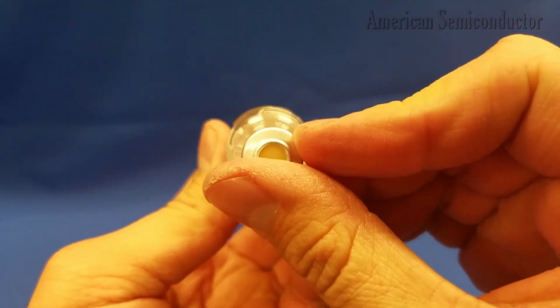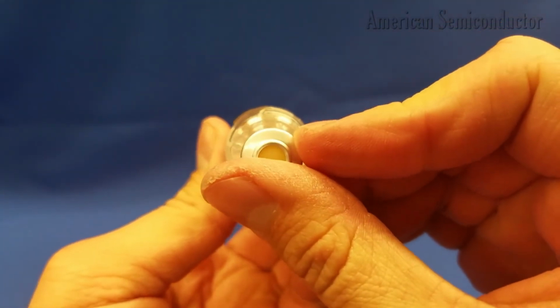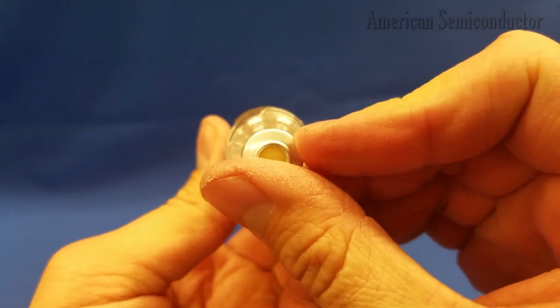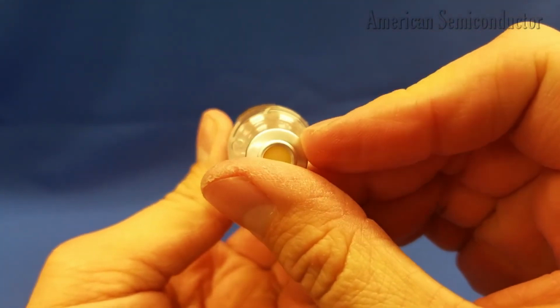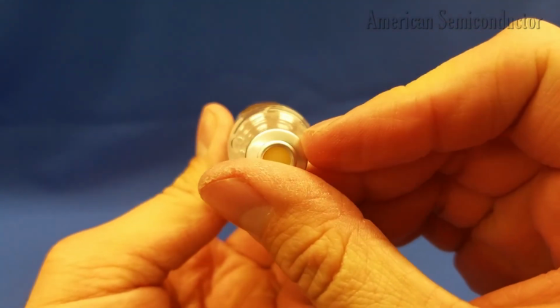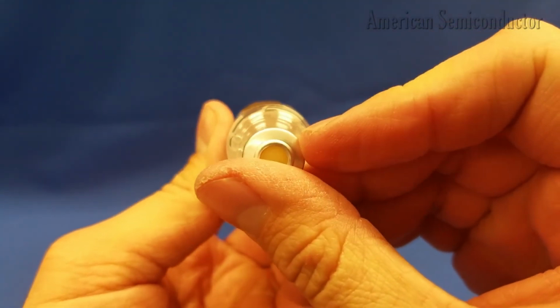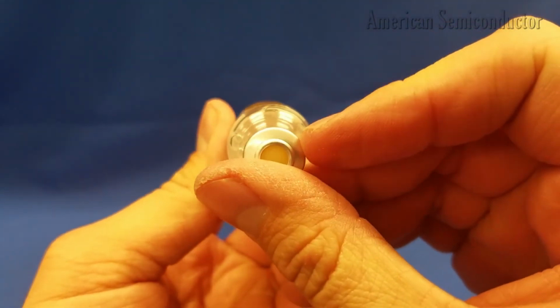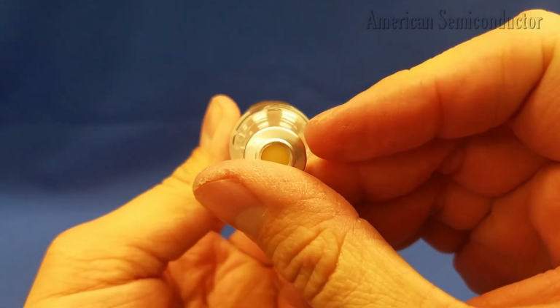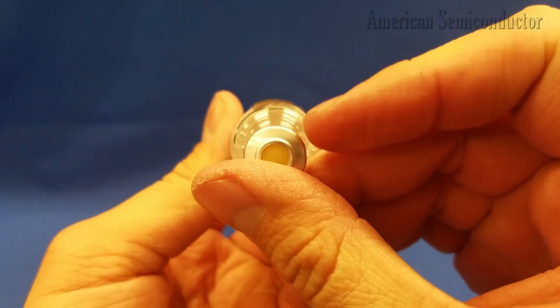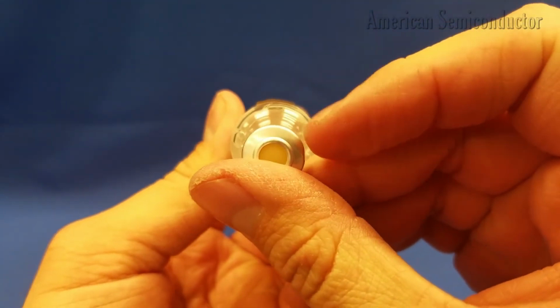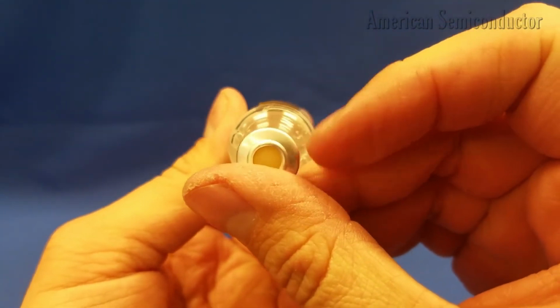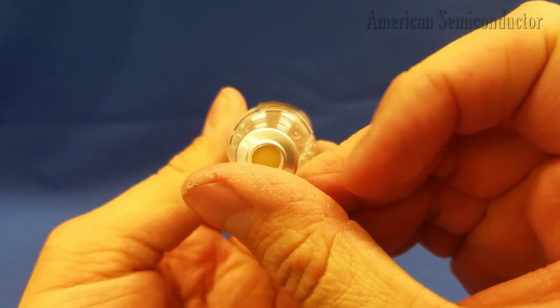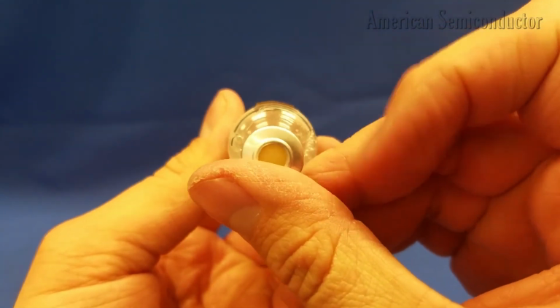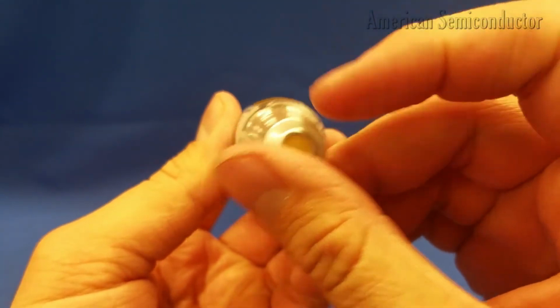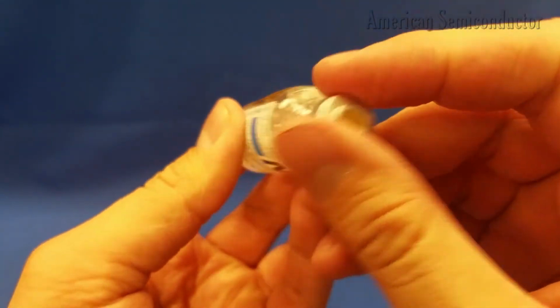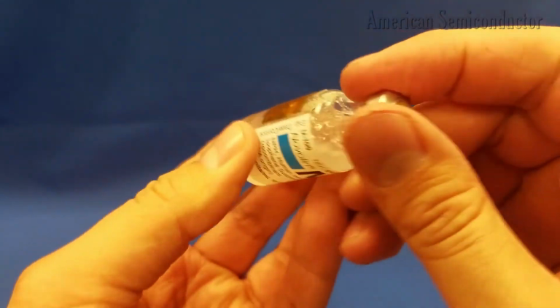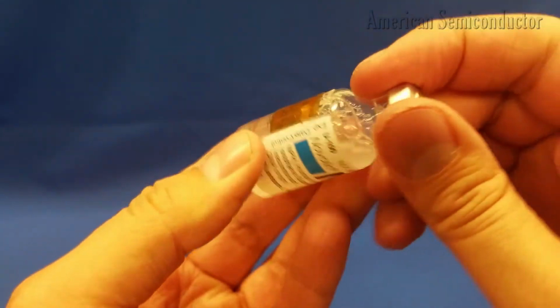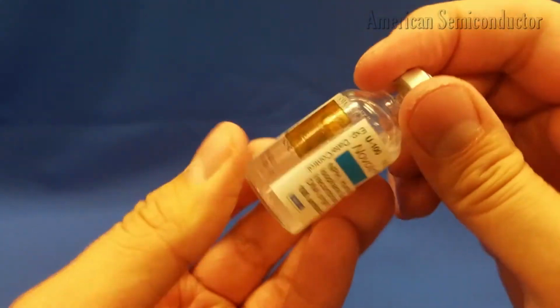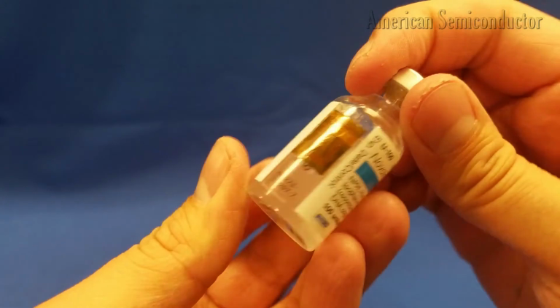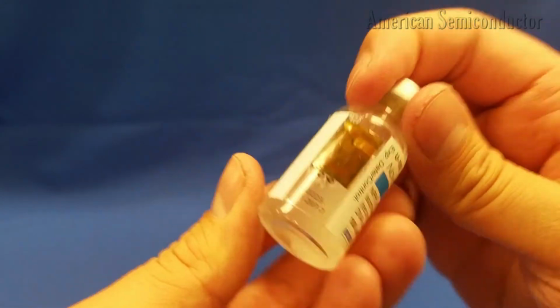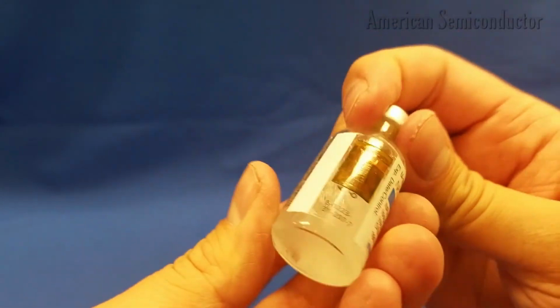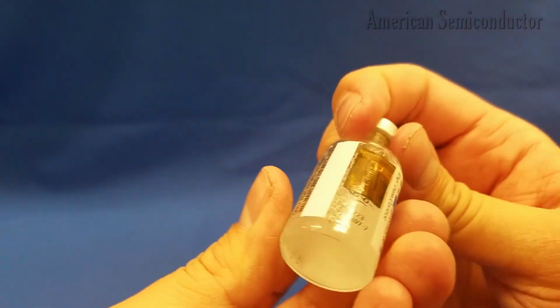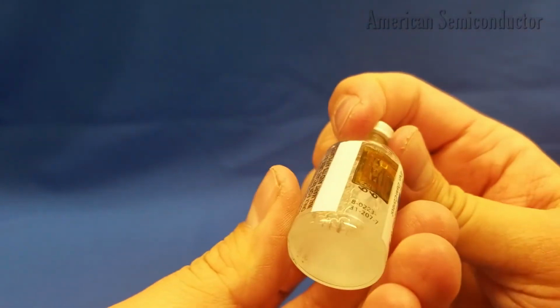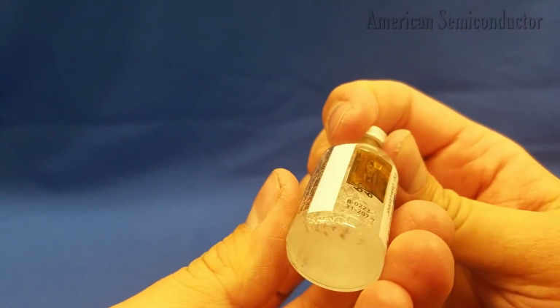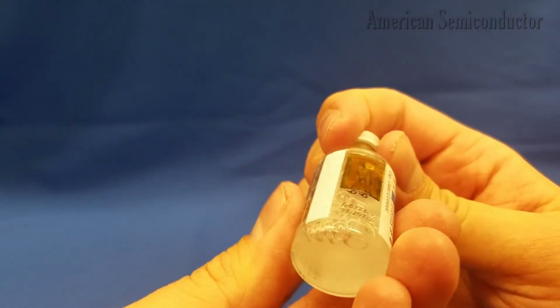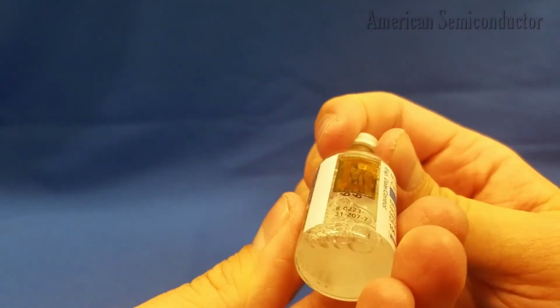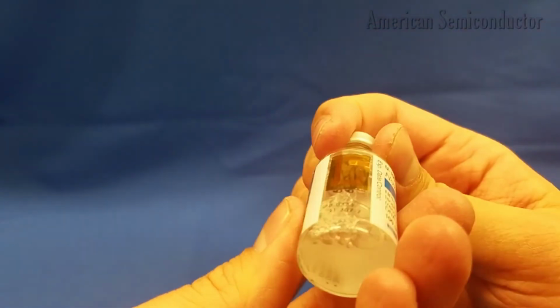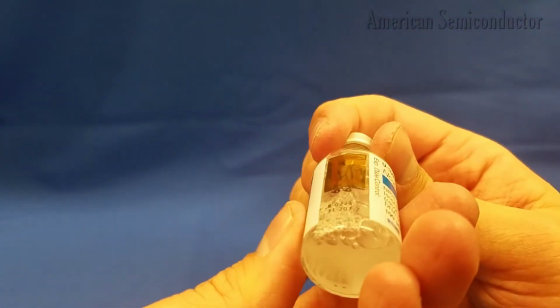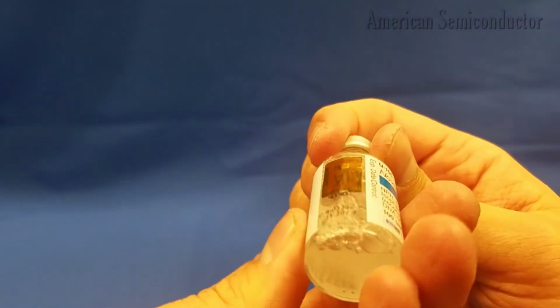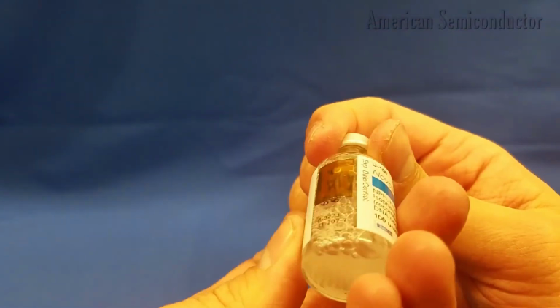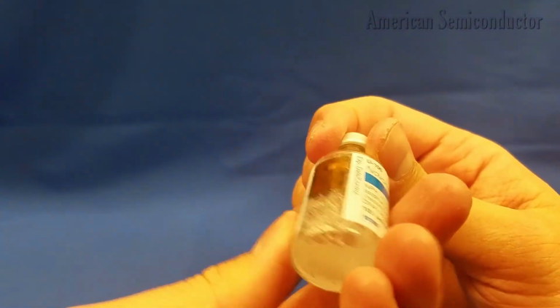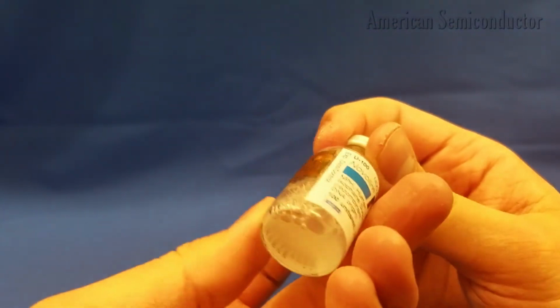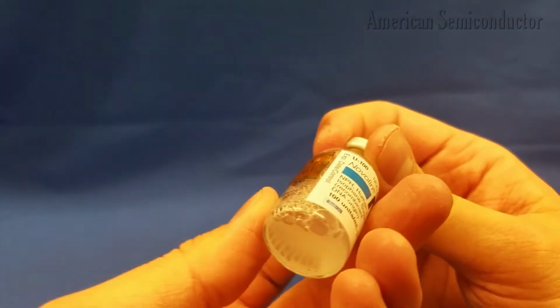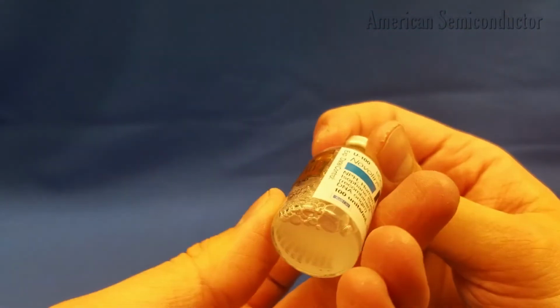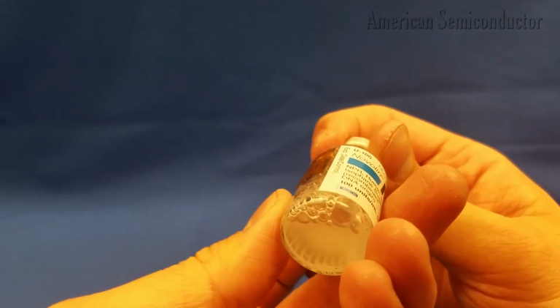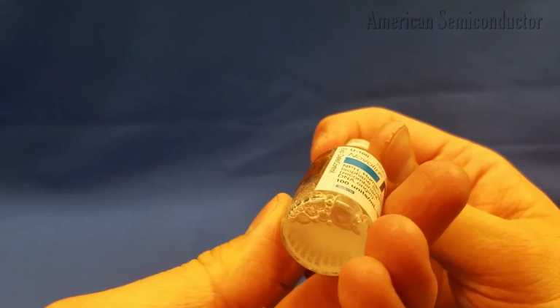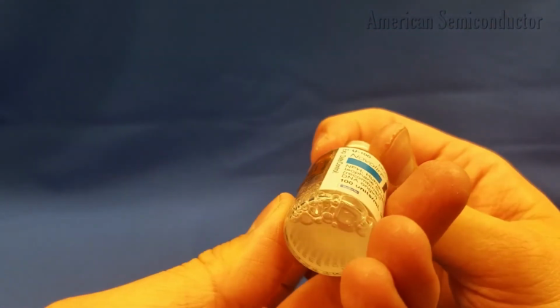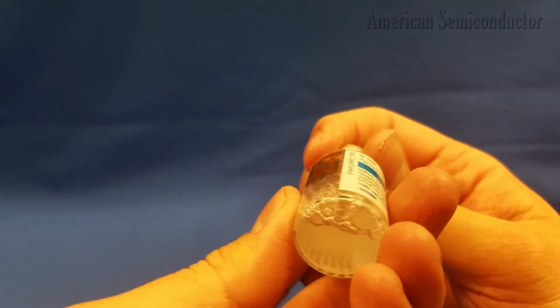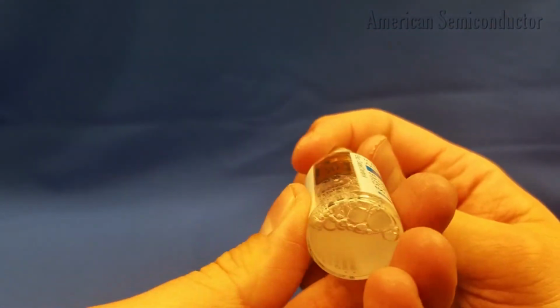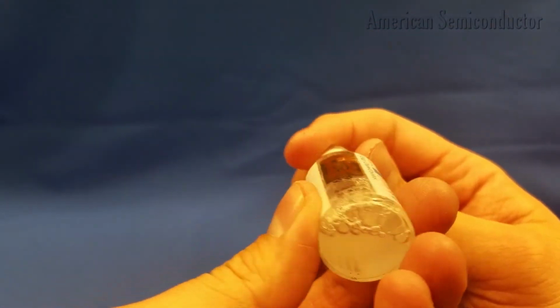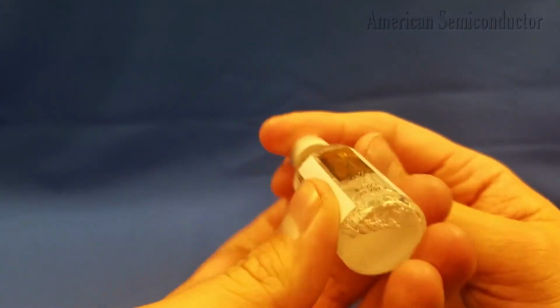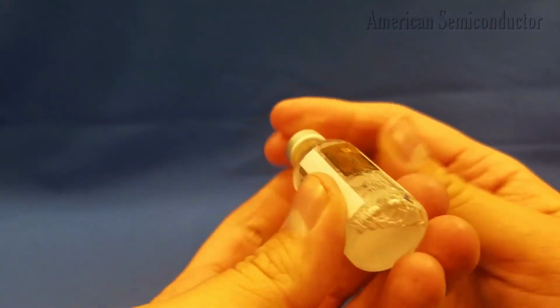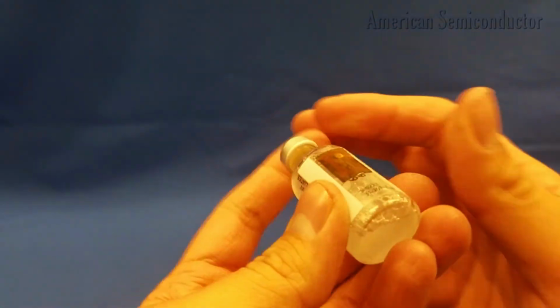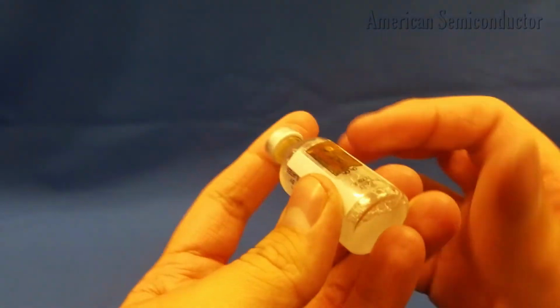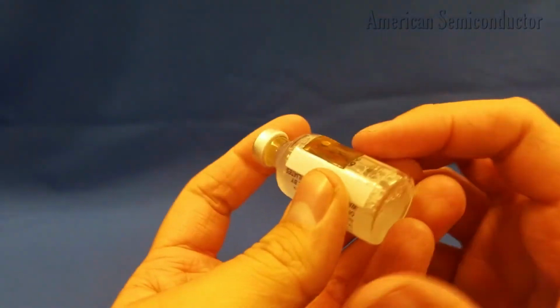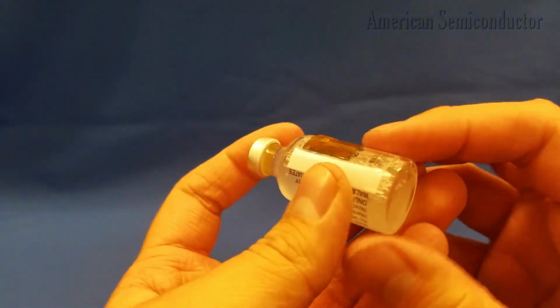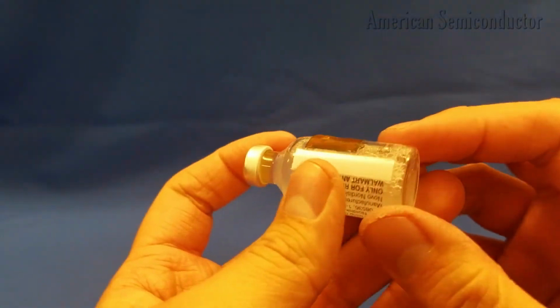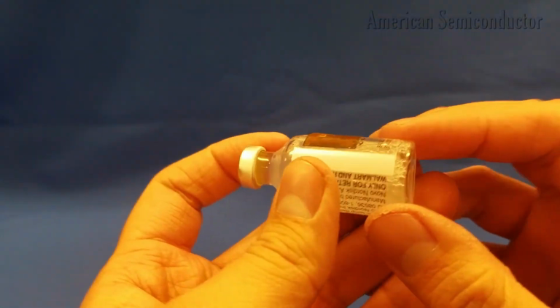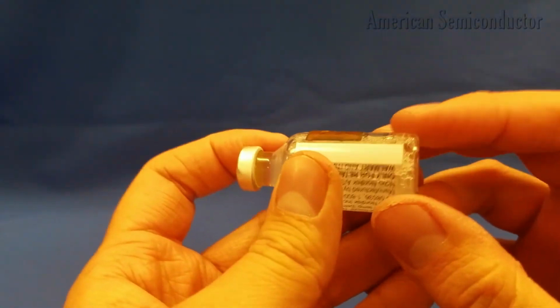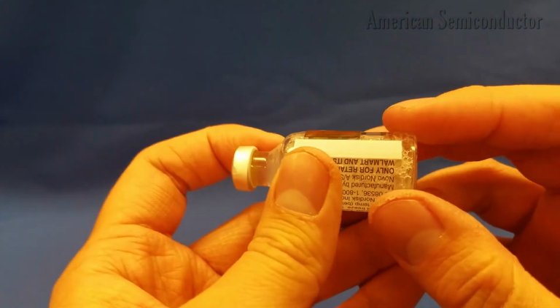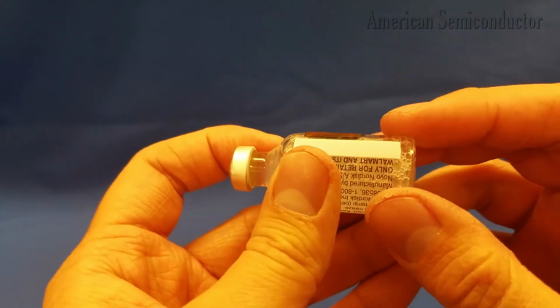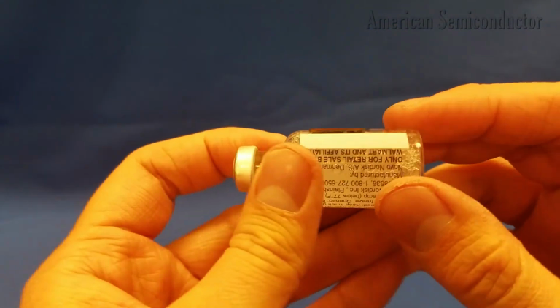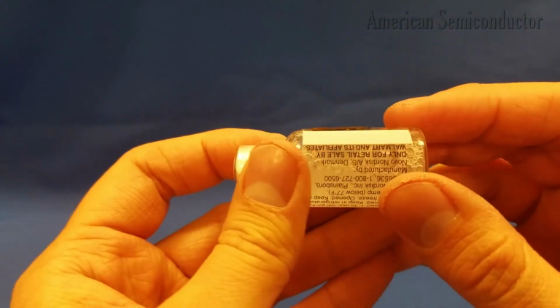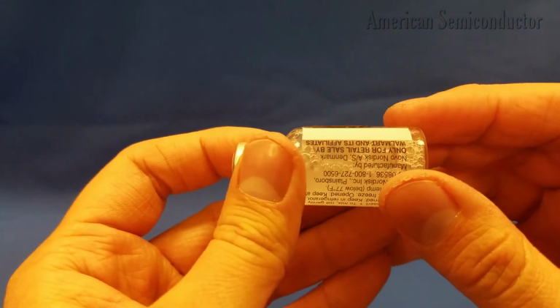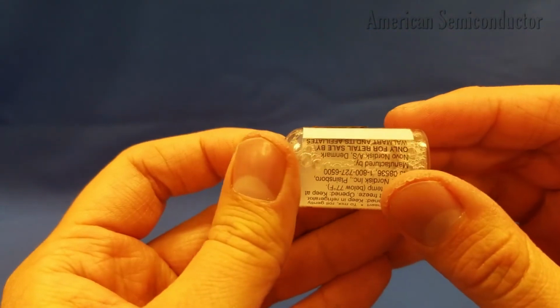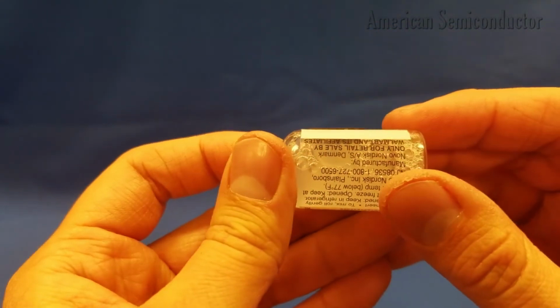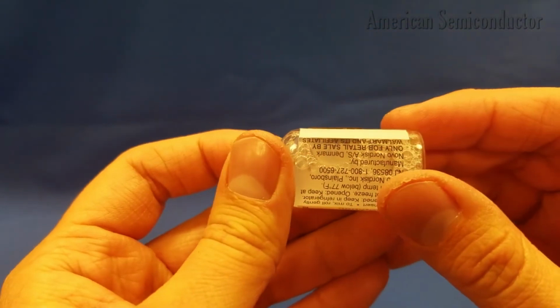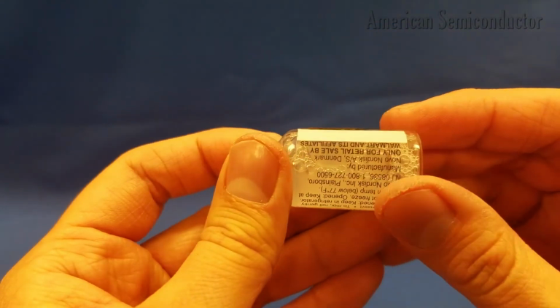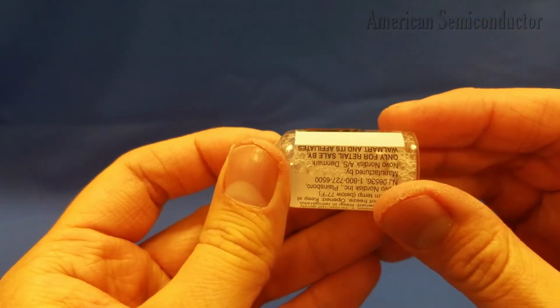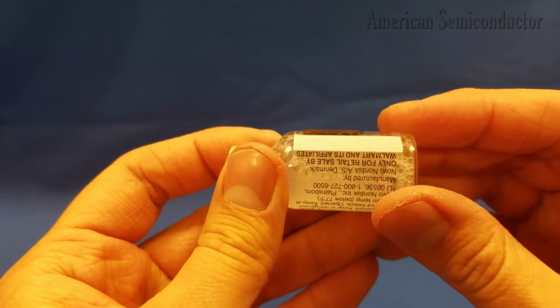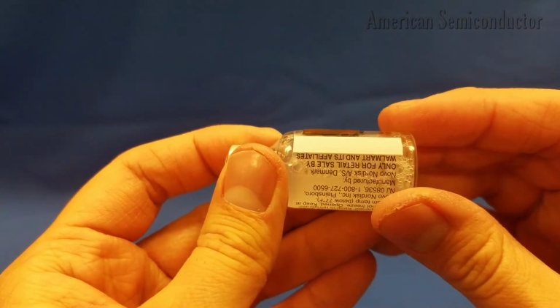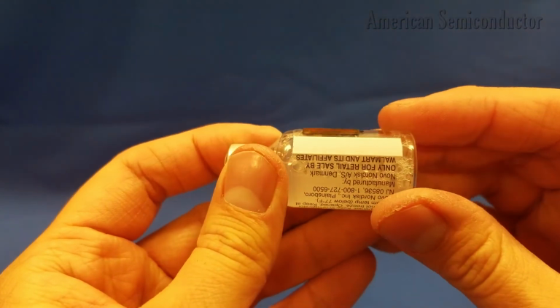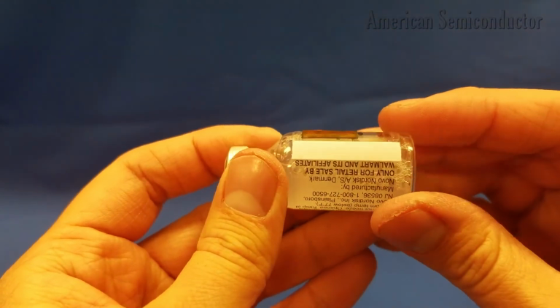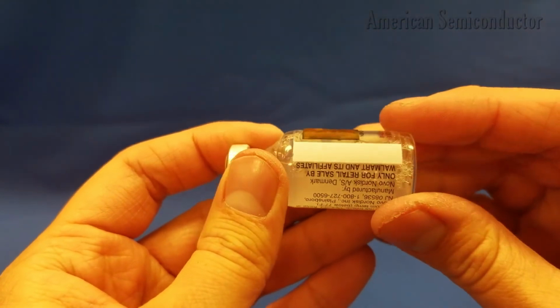The bending radius here is approximately 8 mm. However, the Flex NFC die has been shown to withstand radius of curvatures below 5 mm.